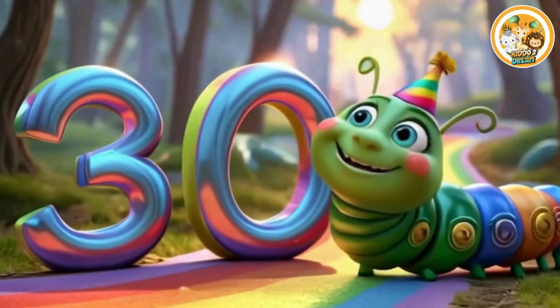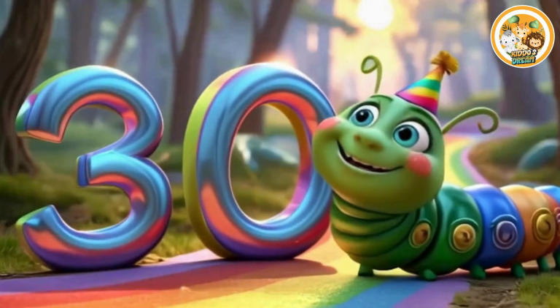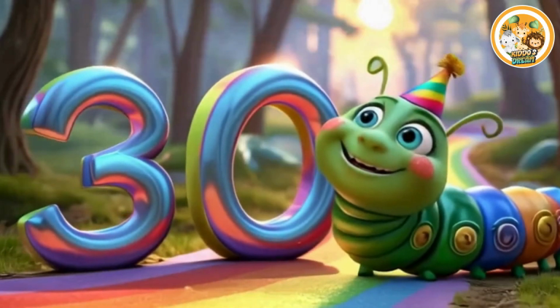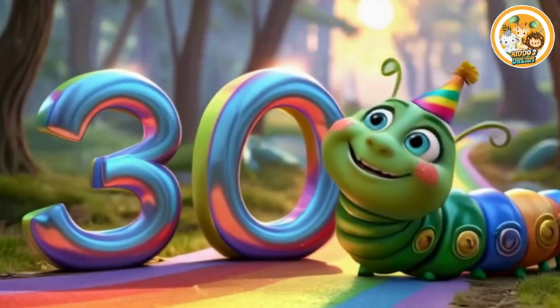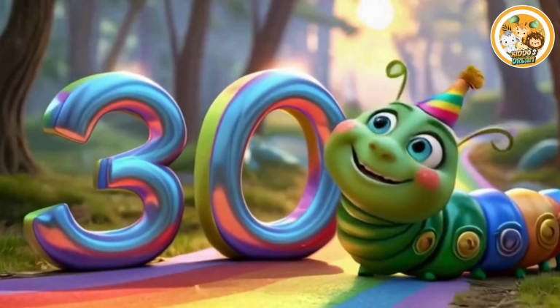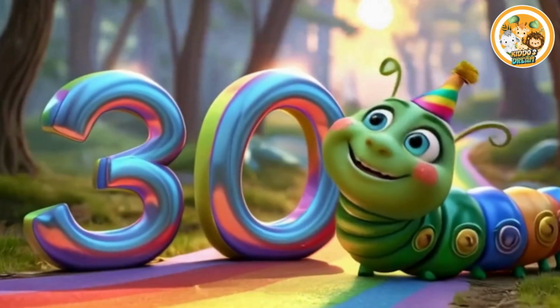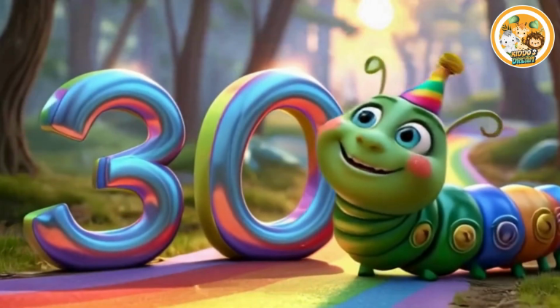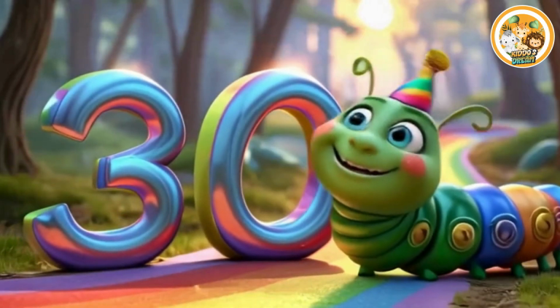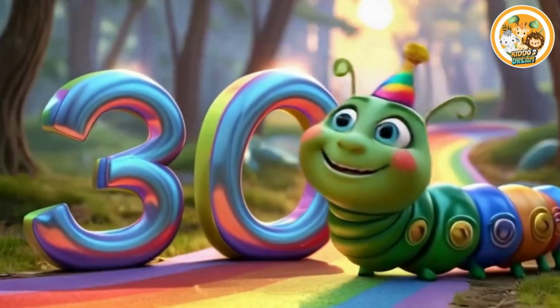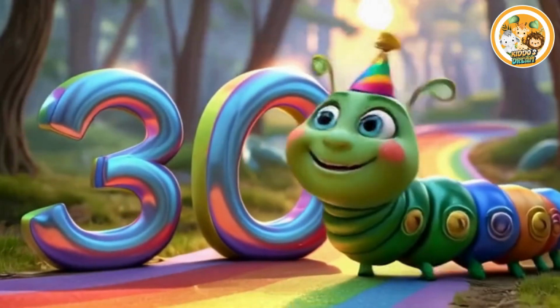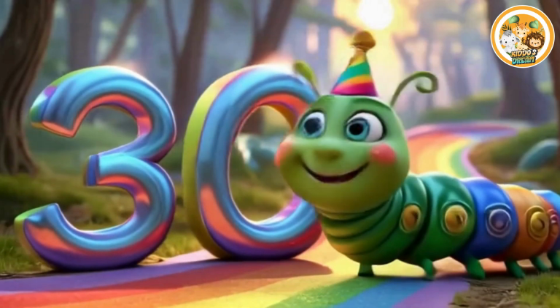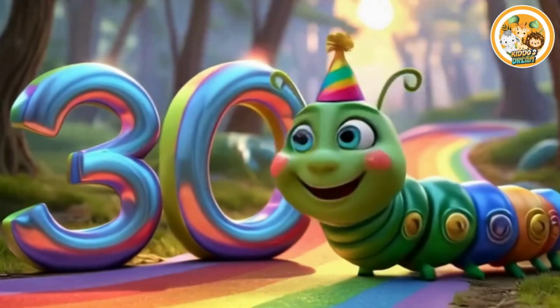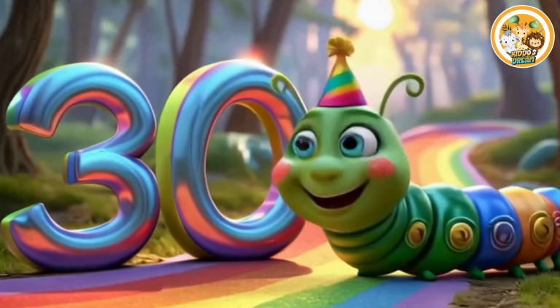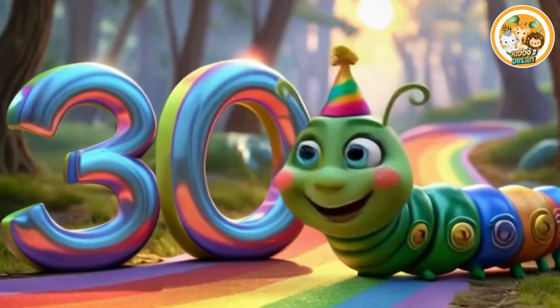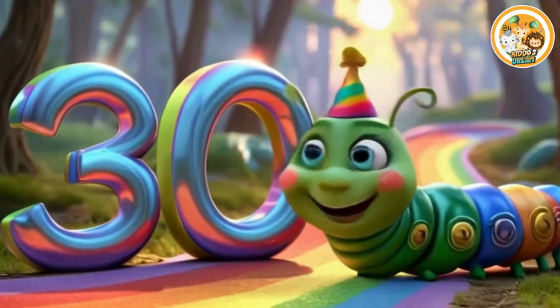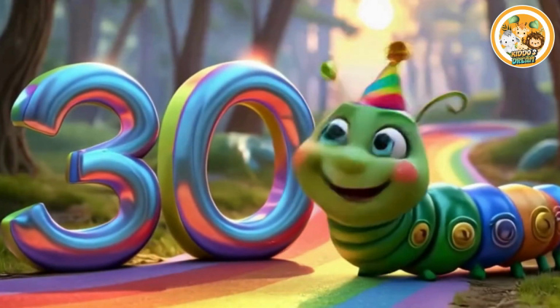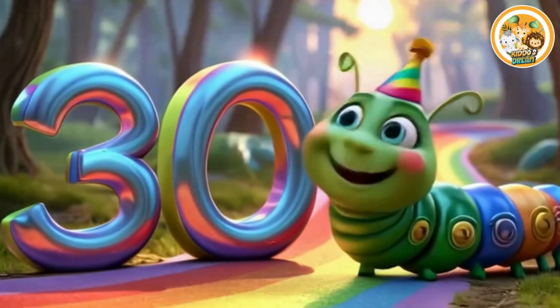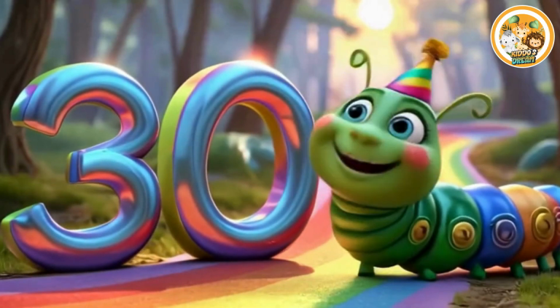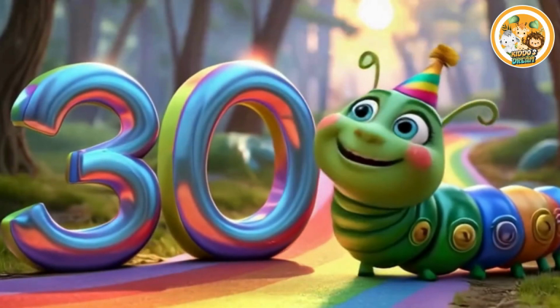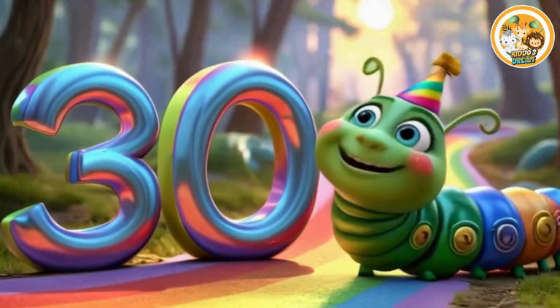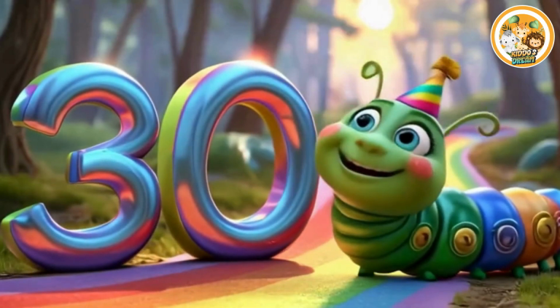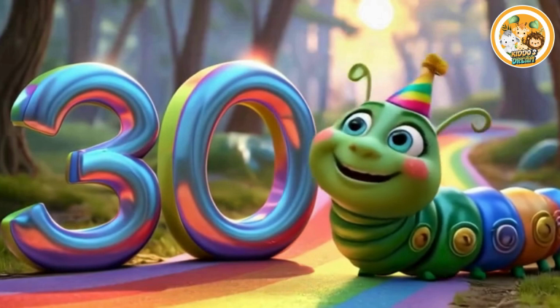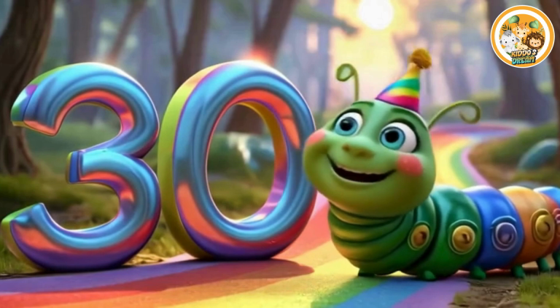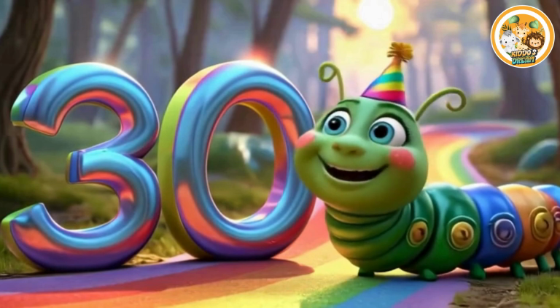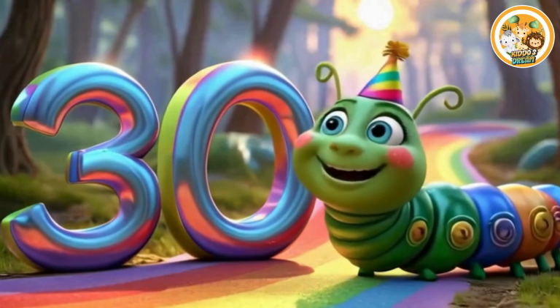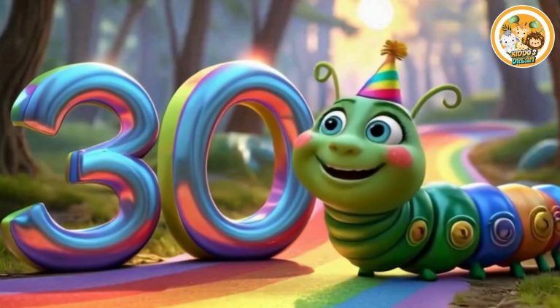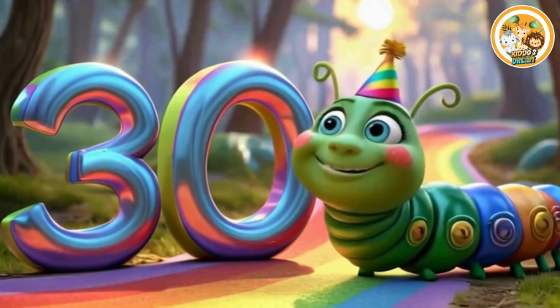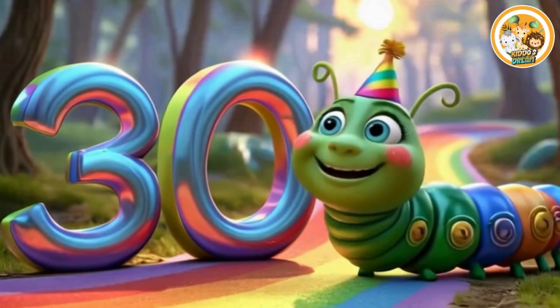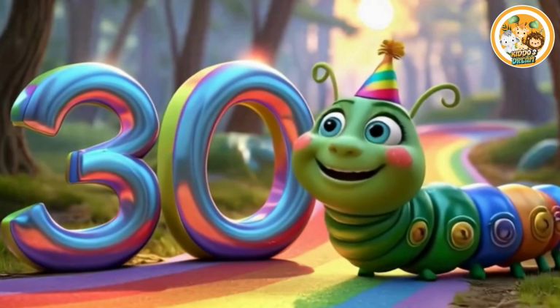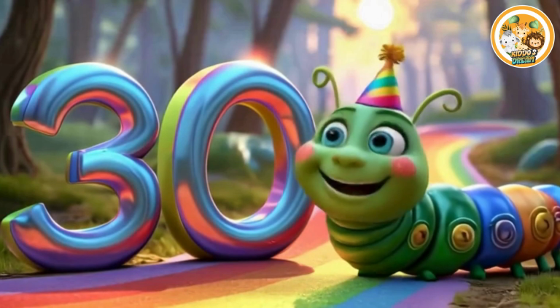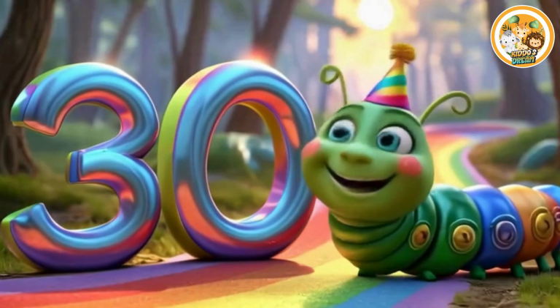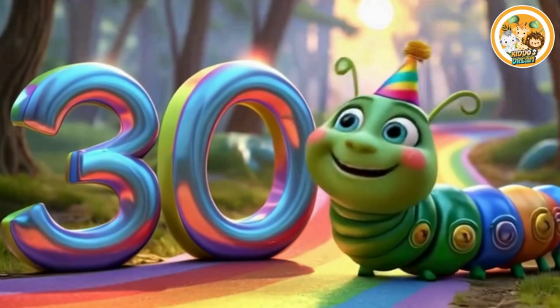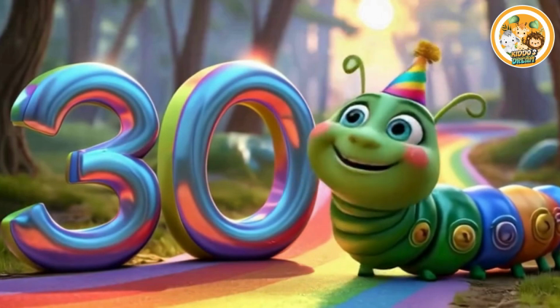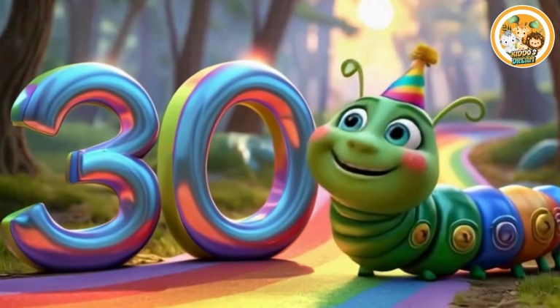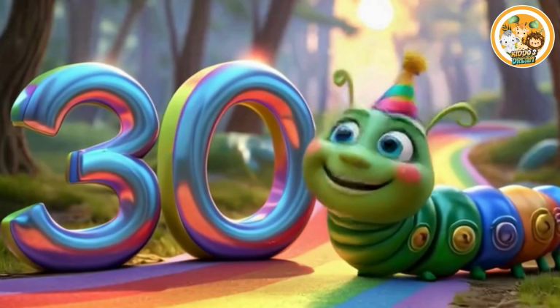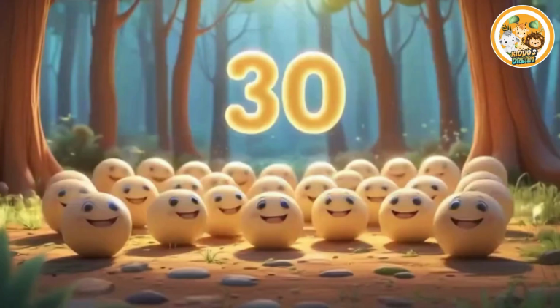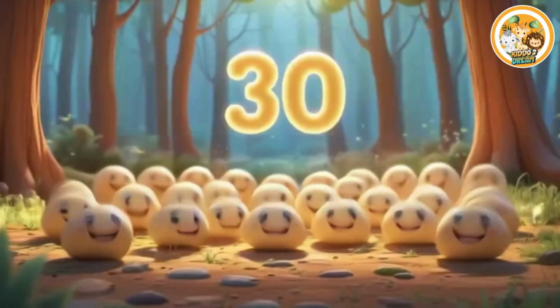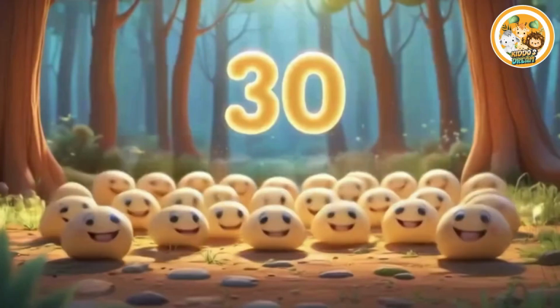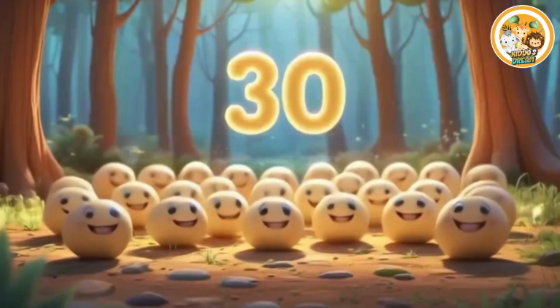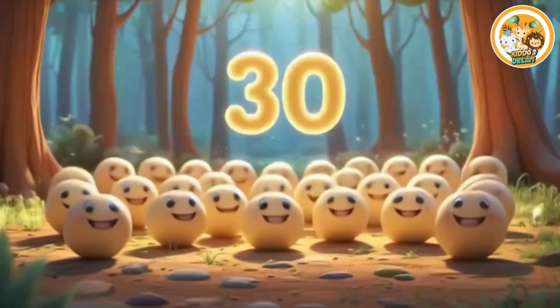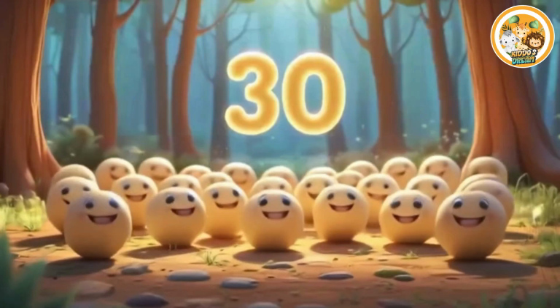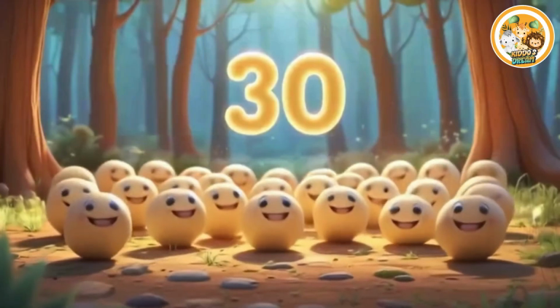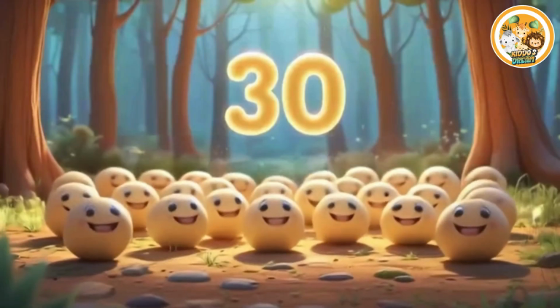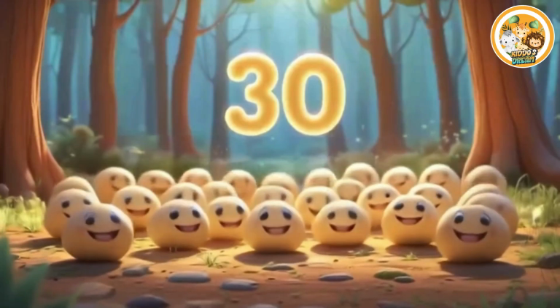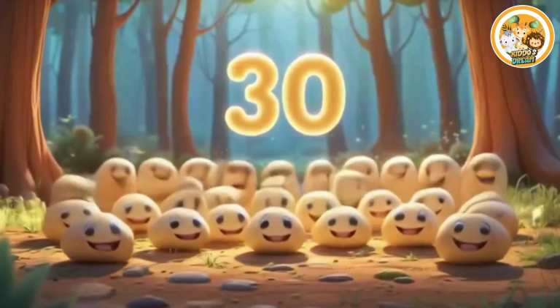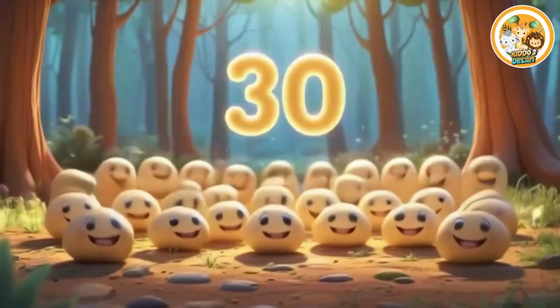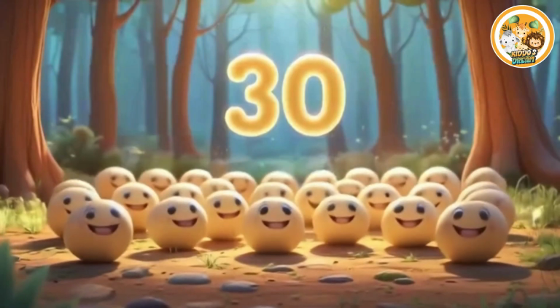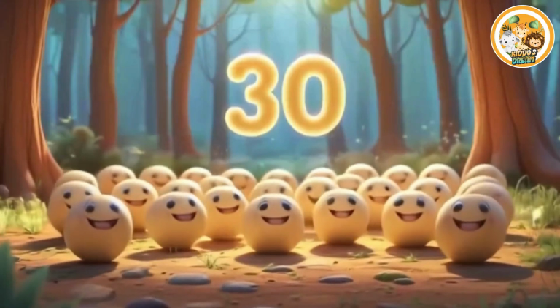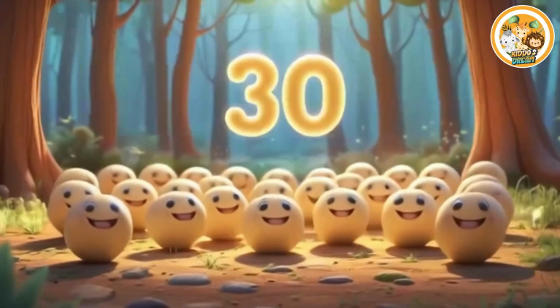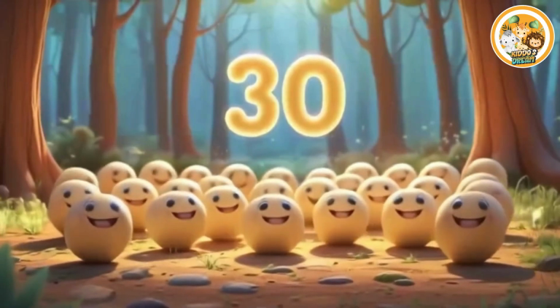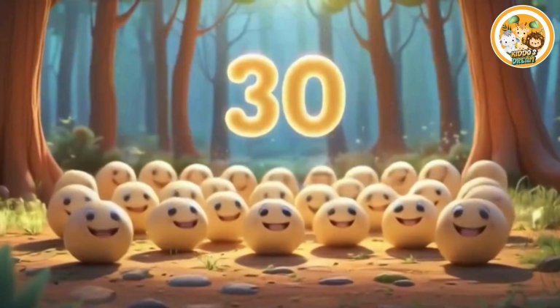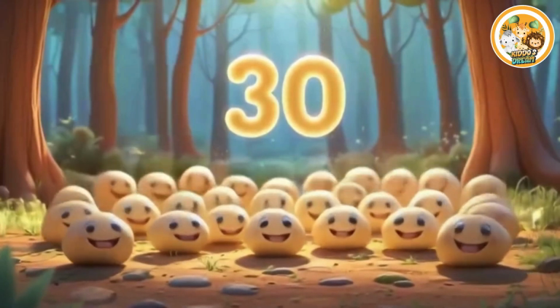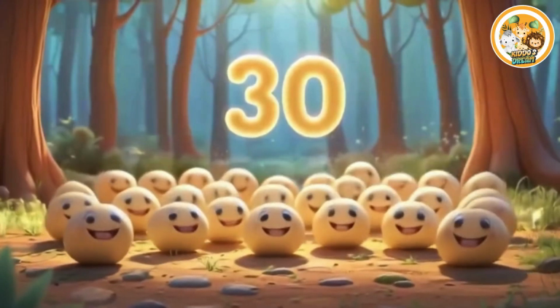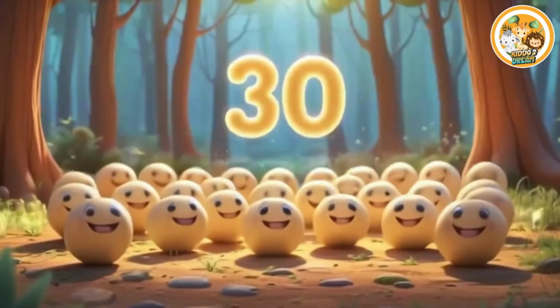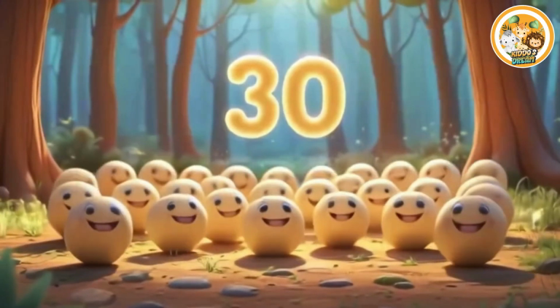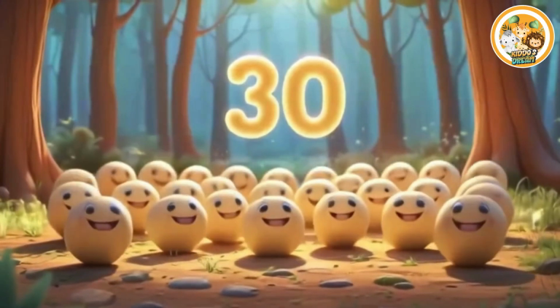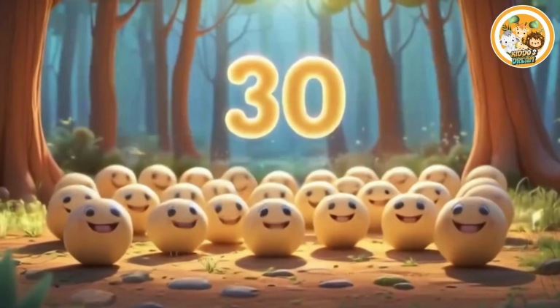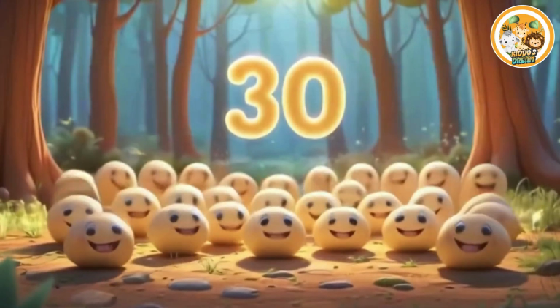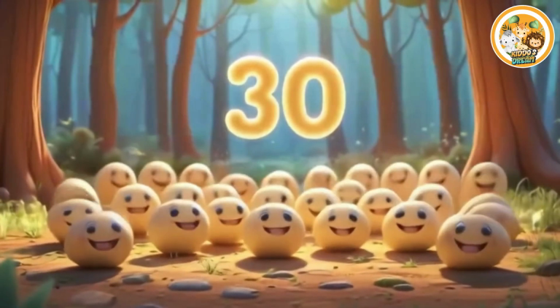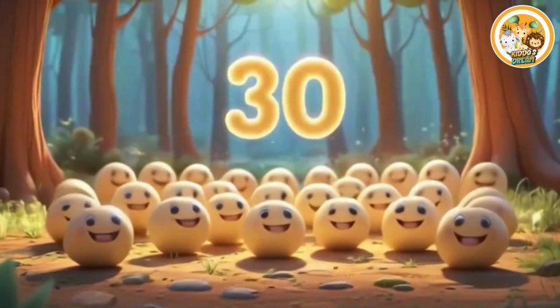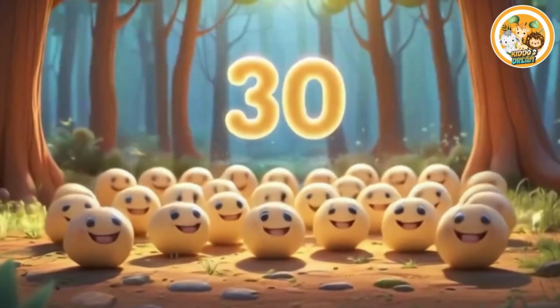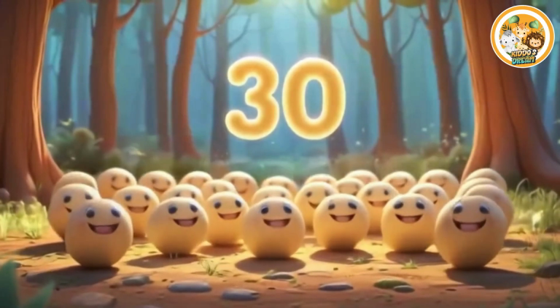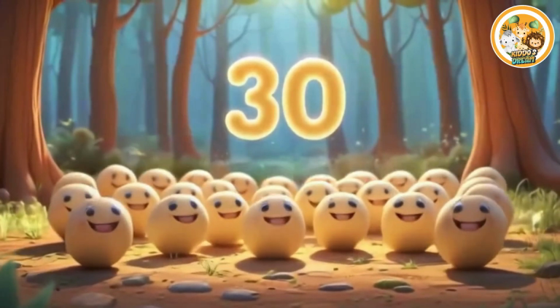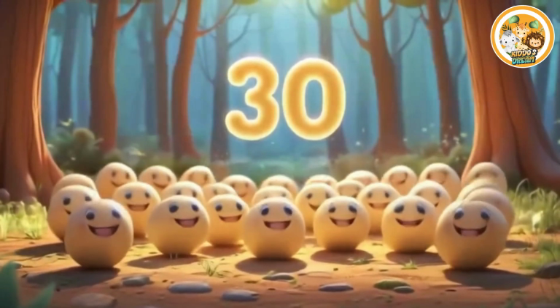Thirty. This is number thirty. Thirty smiling balls.